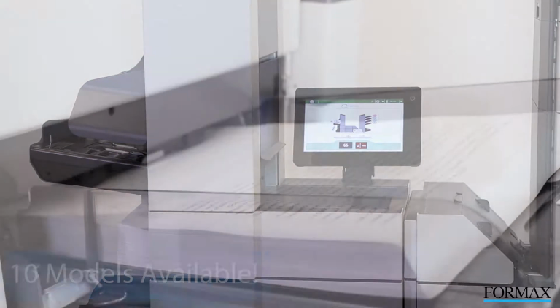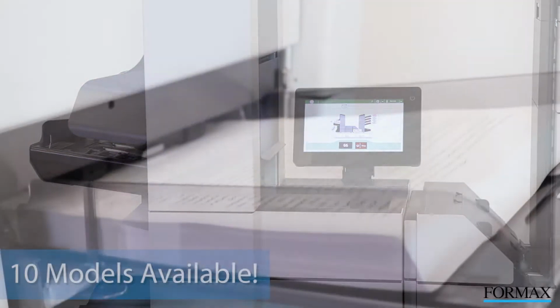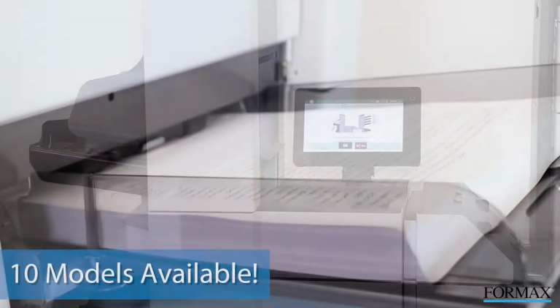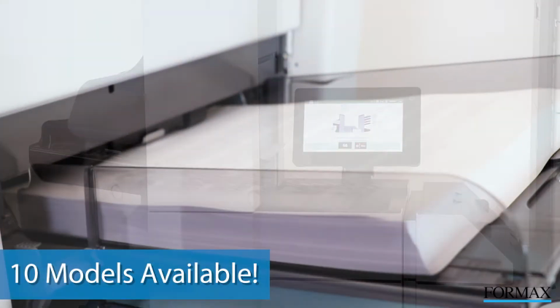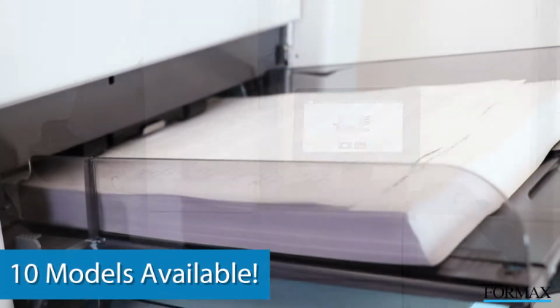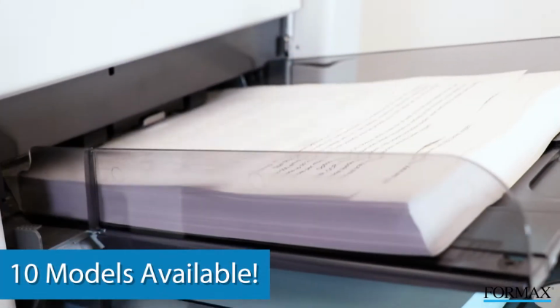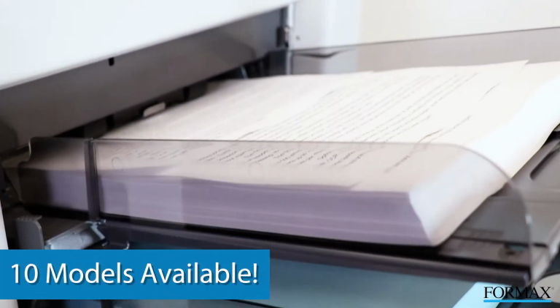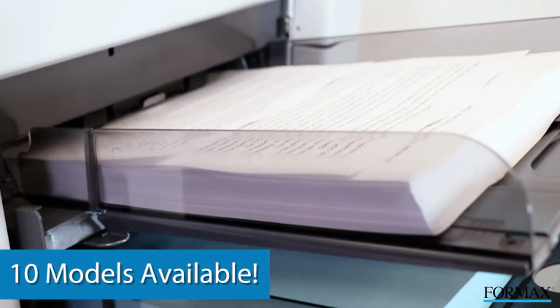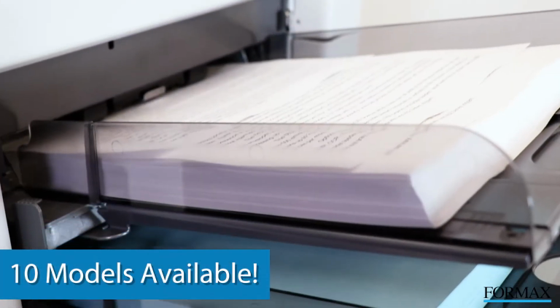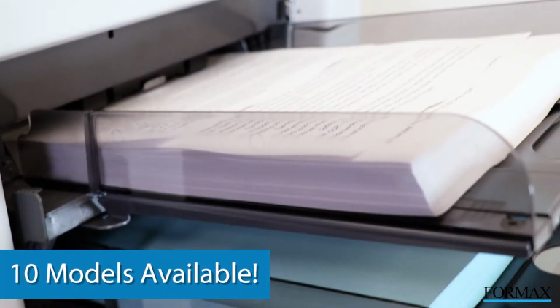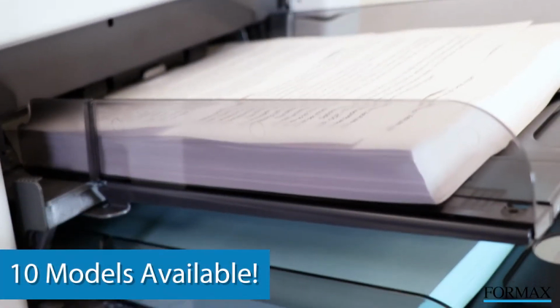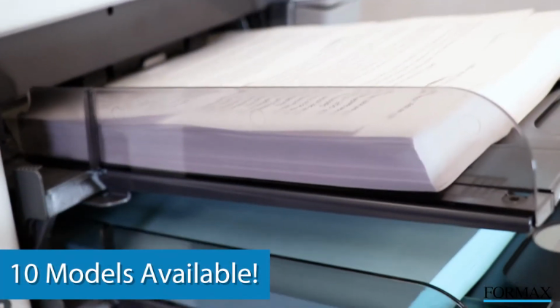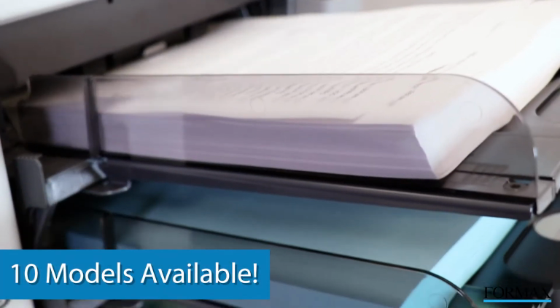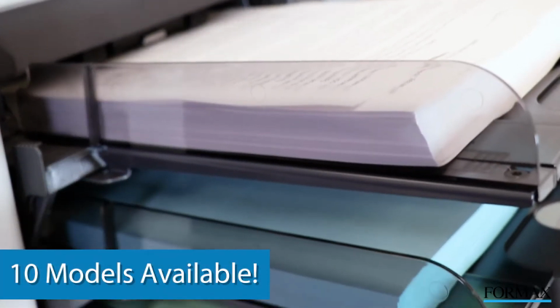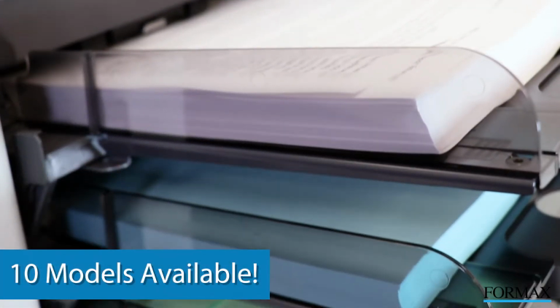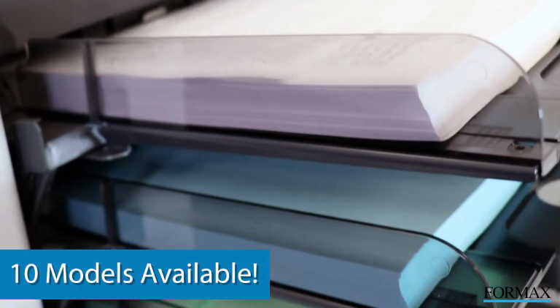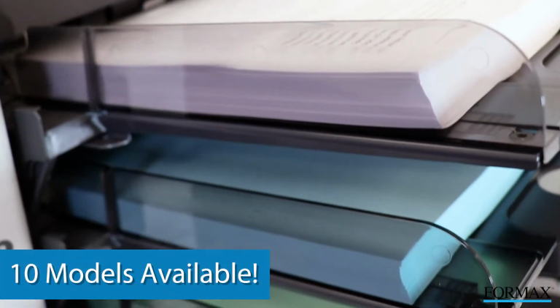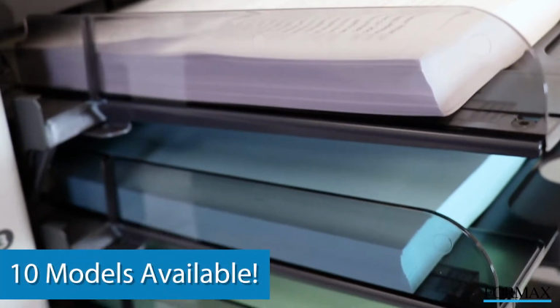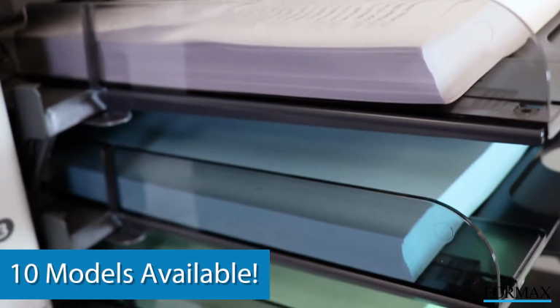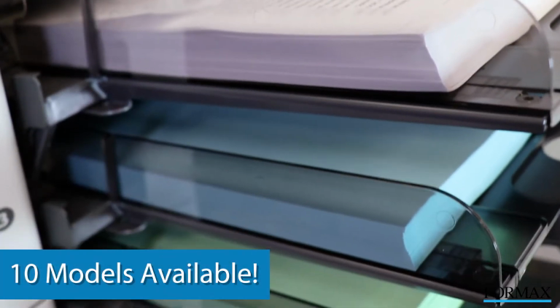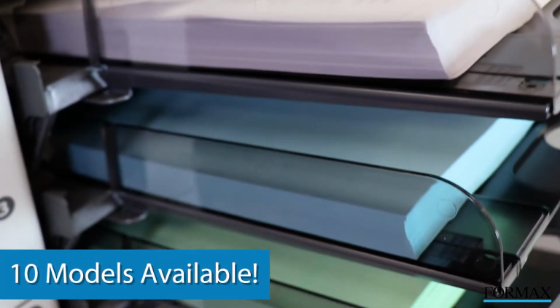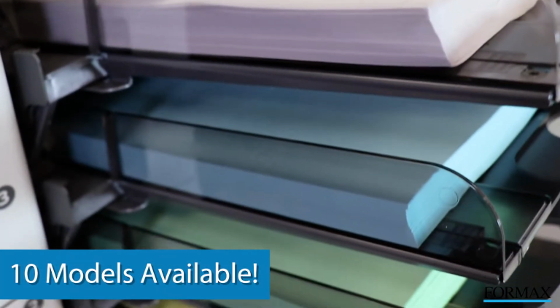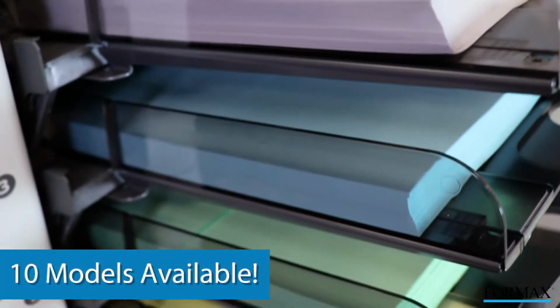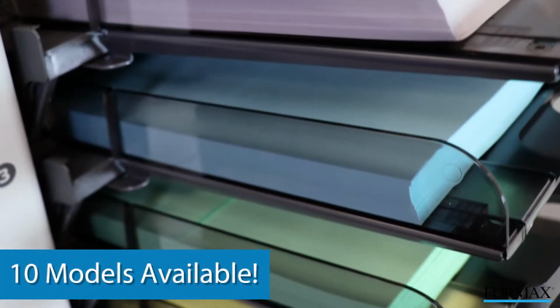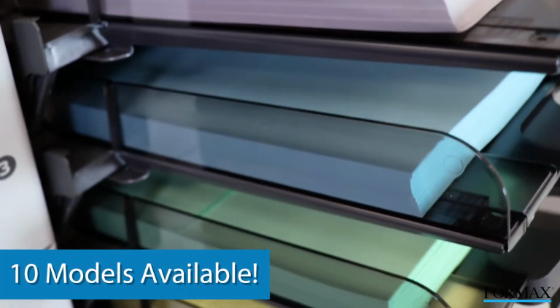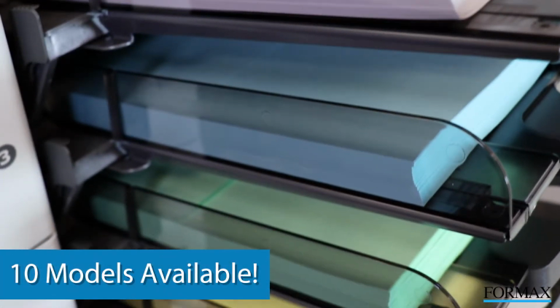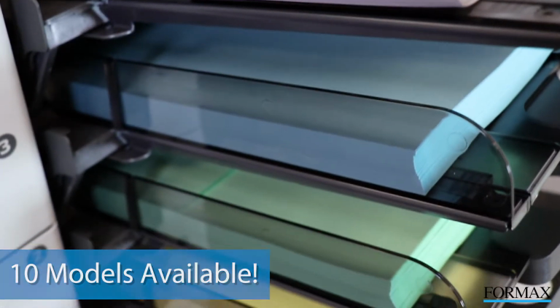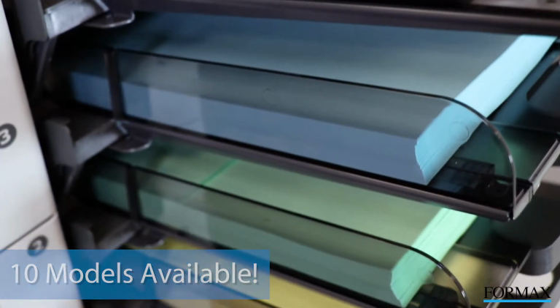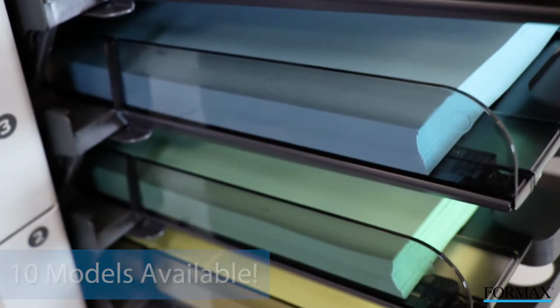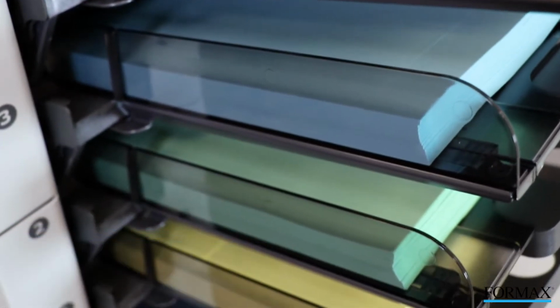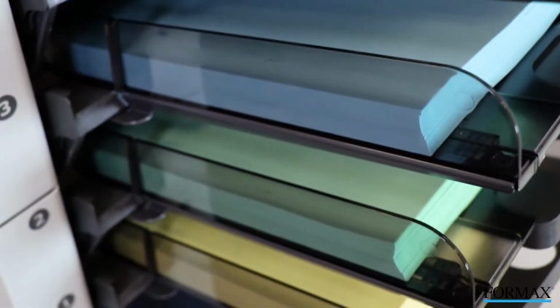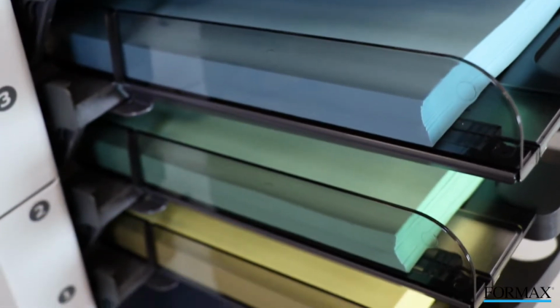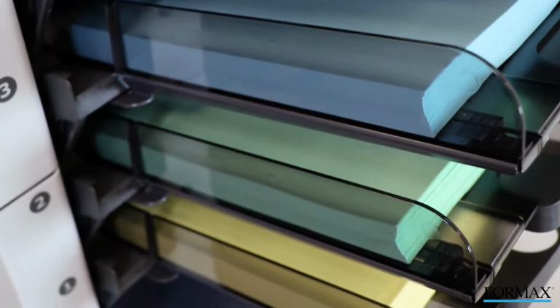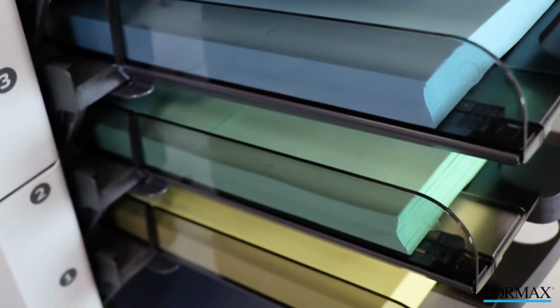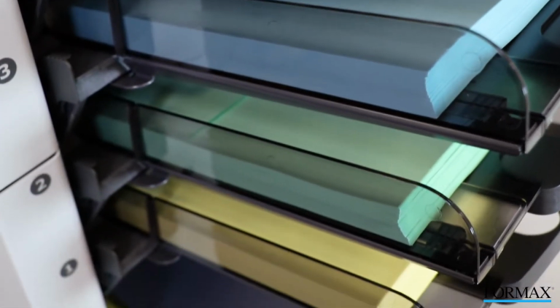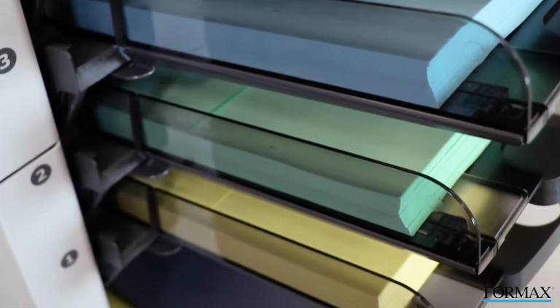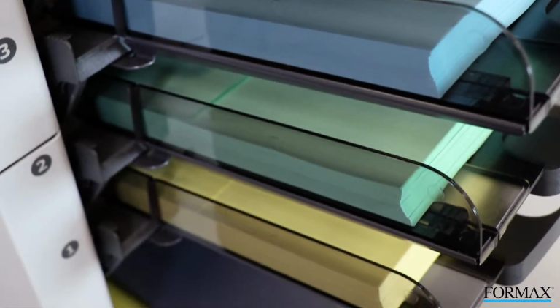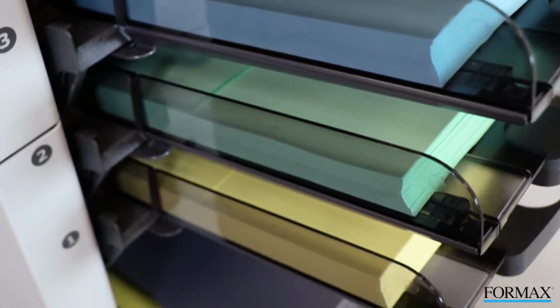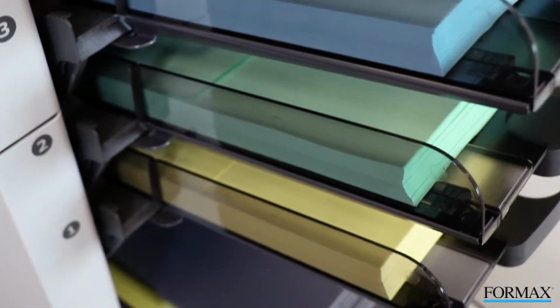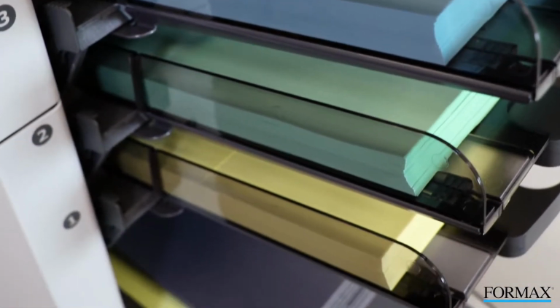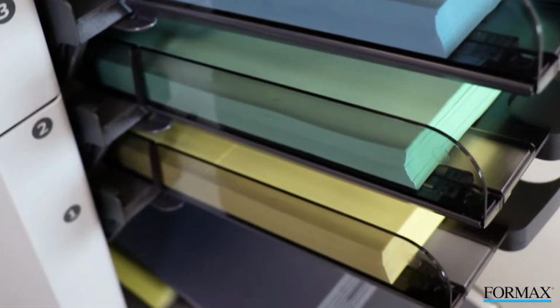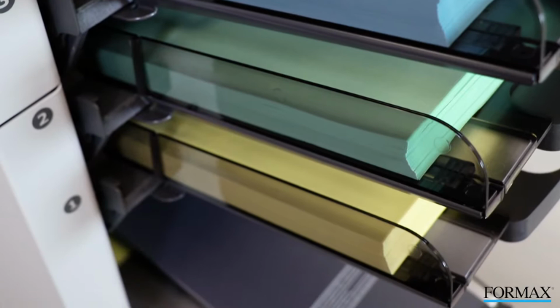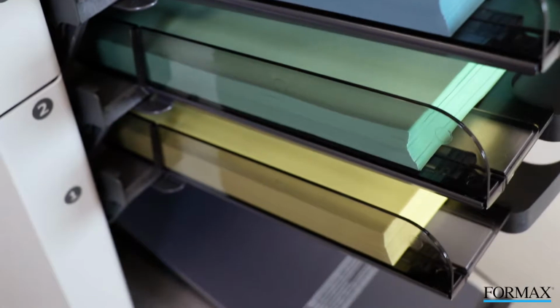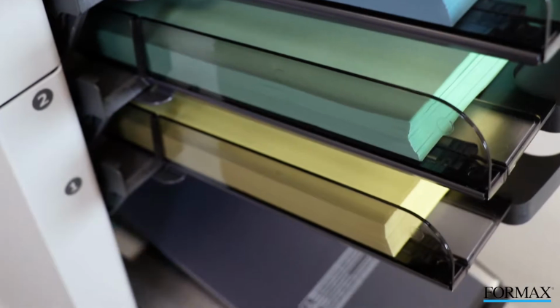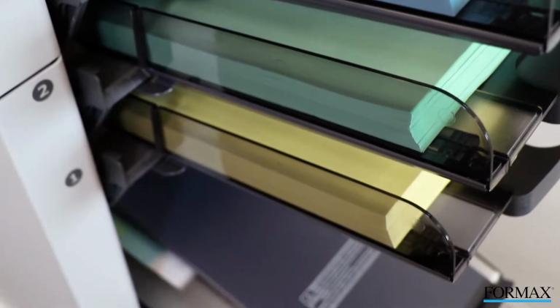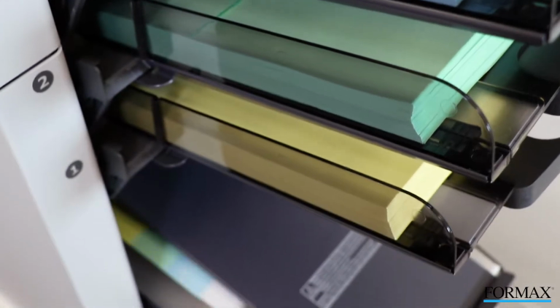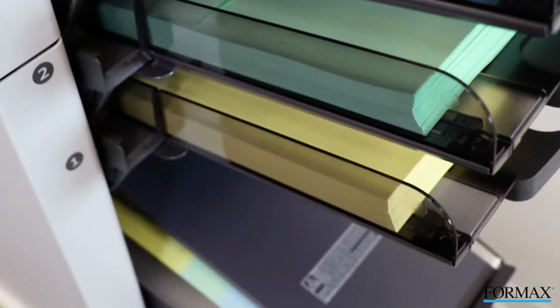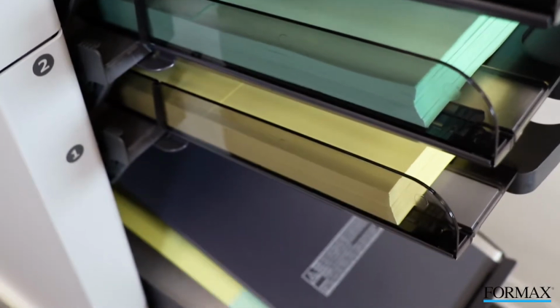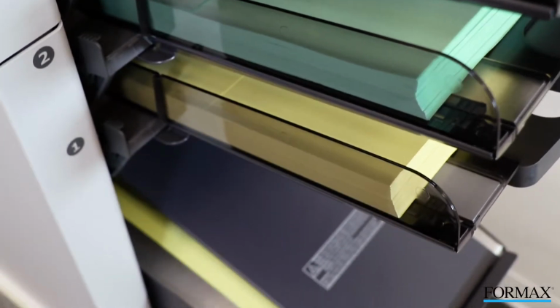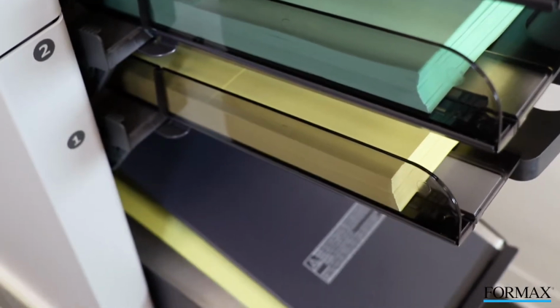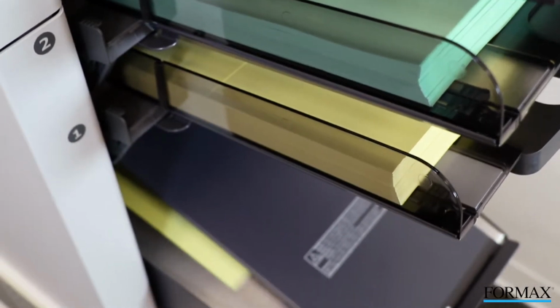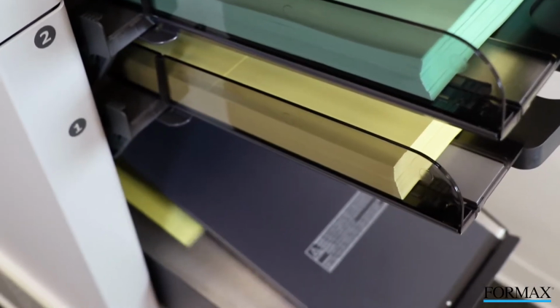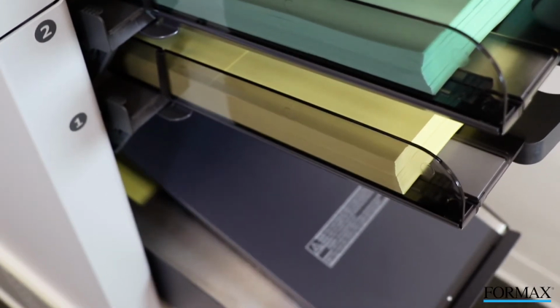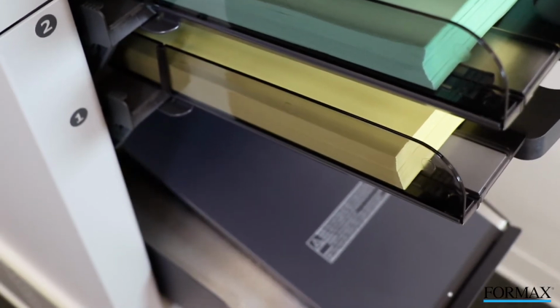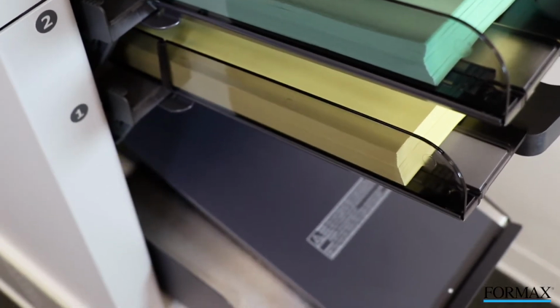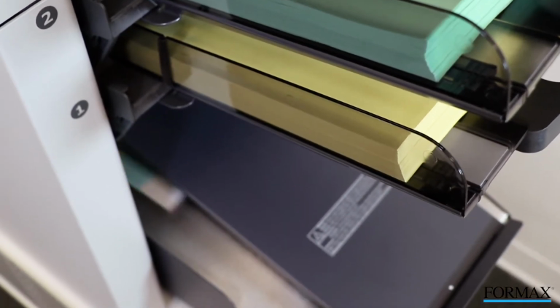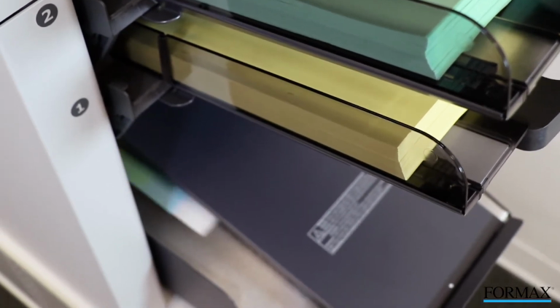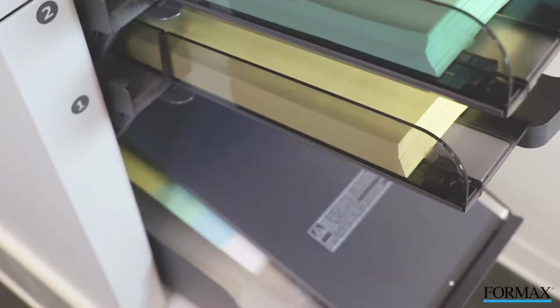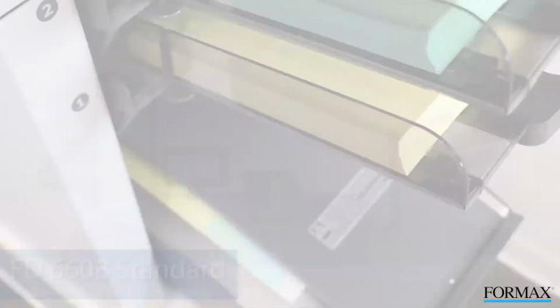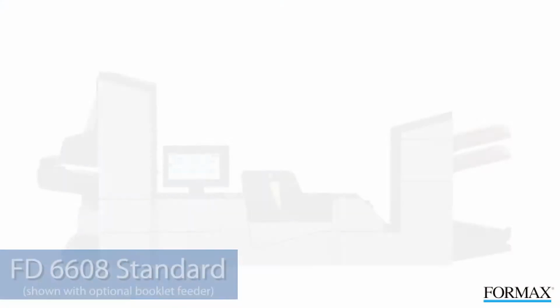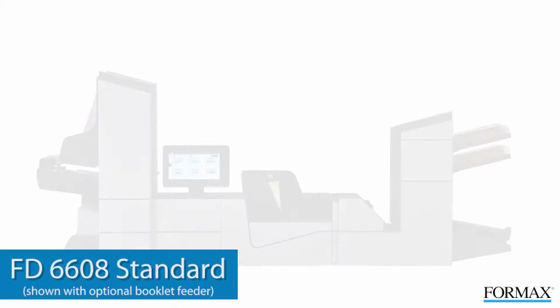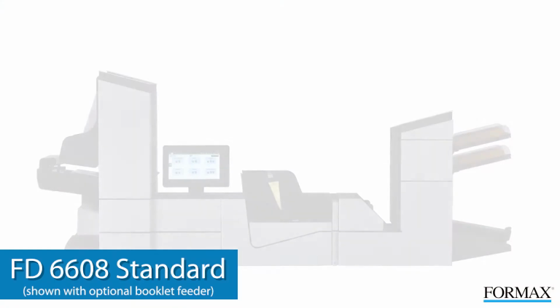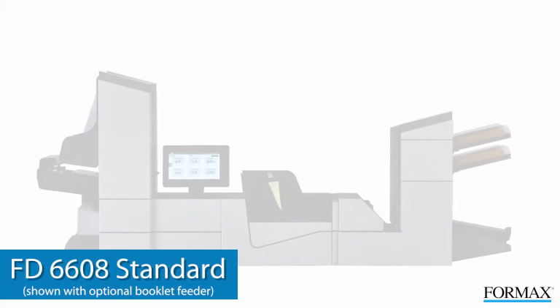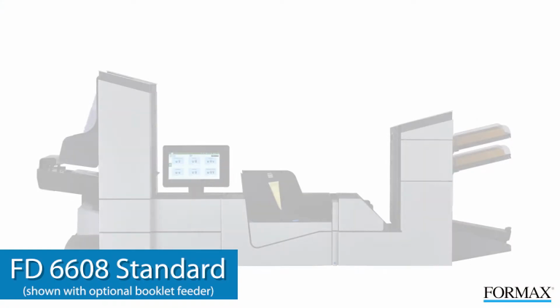10 different models are available in 2 to 6 station configurations to meet a variety of mailing demands. Here are 4 of the 10 models available.